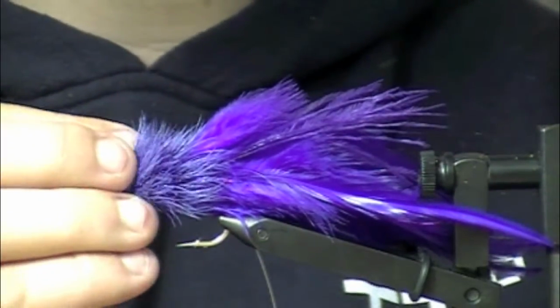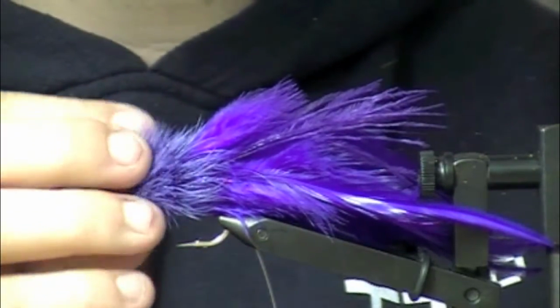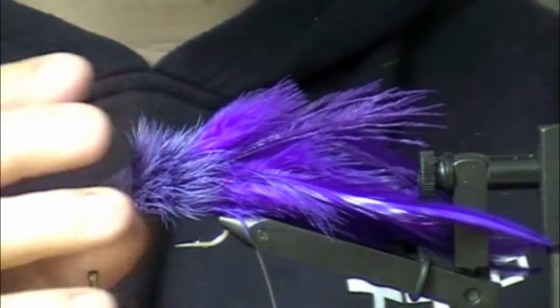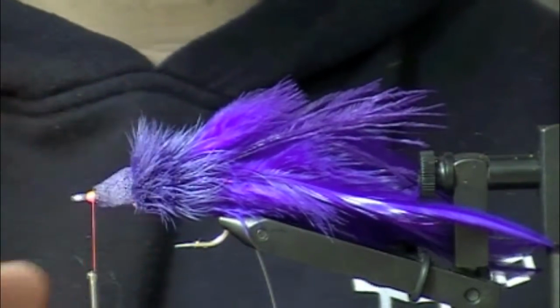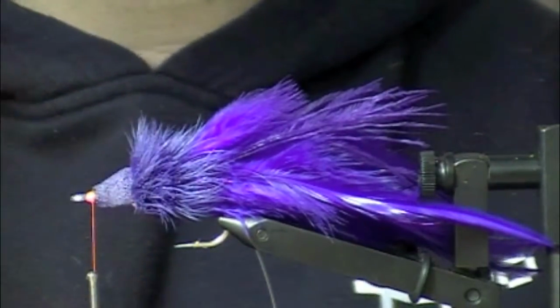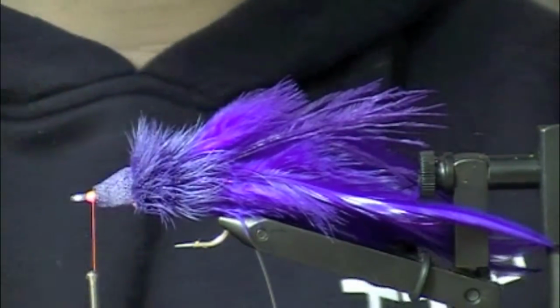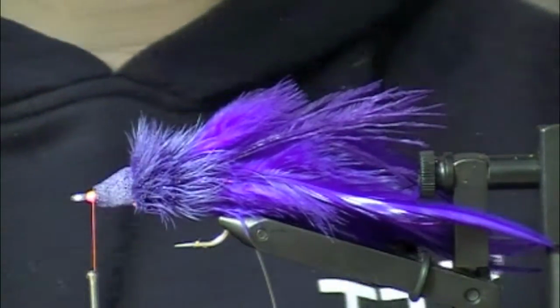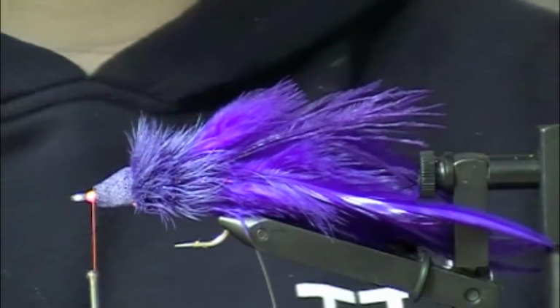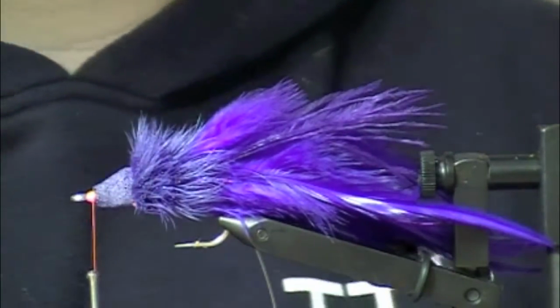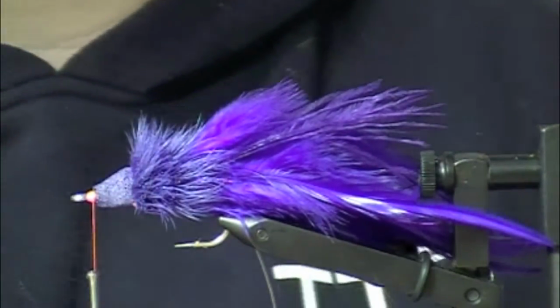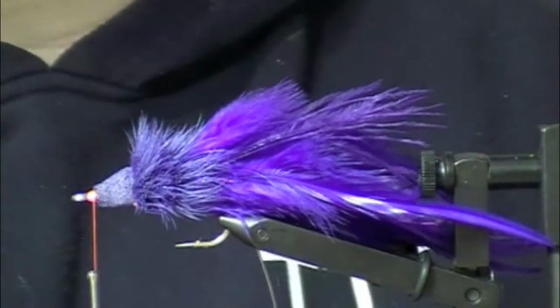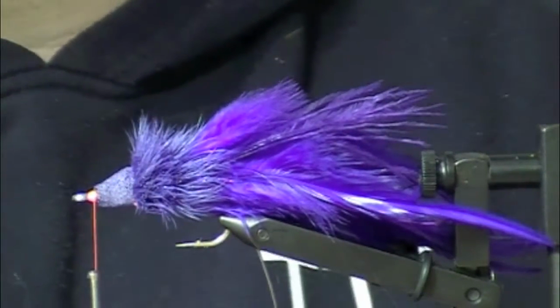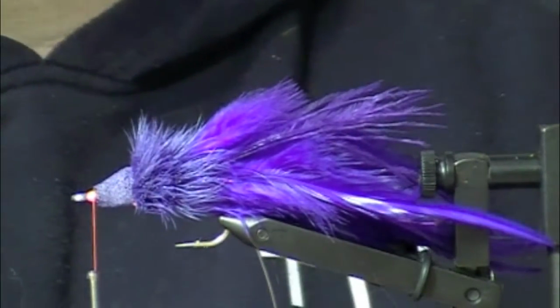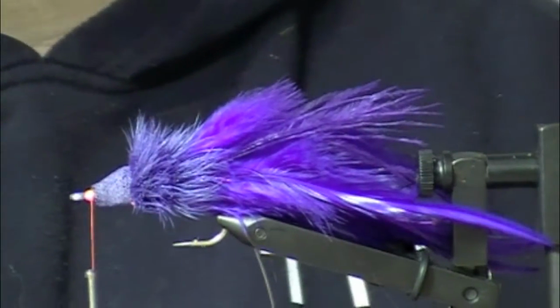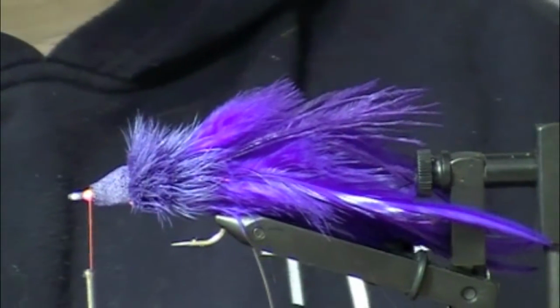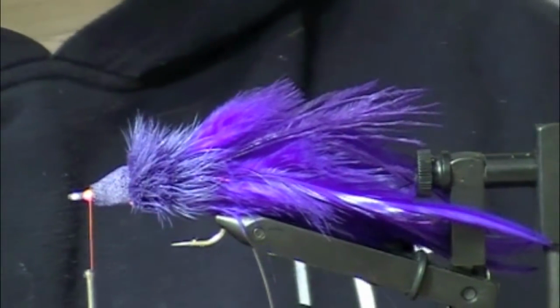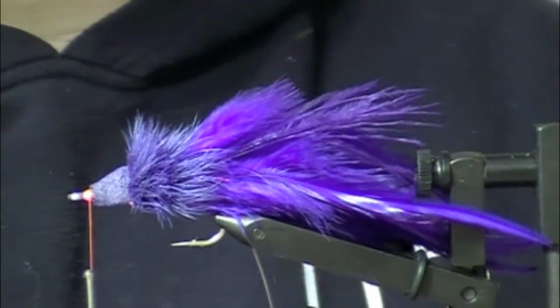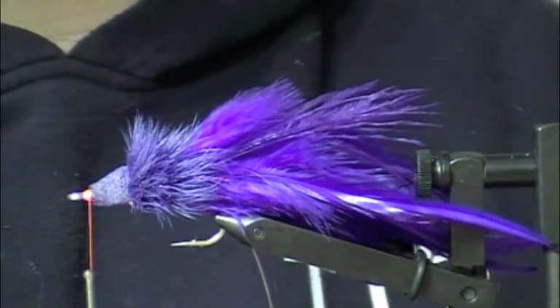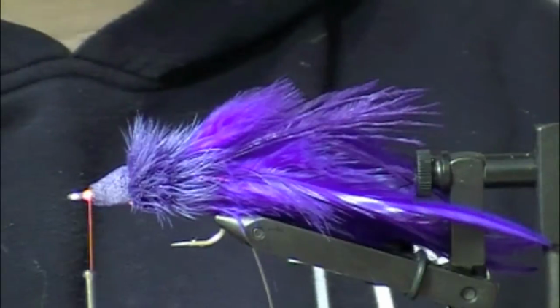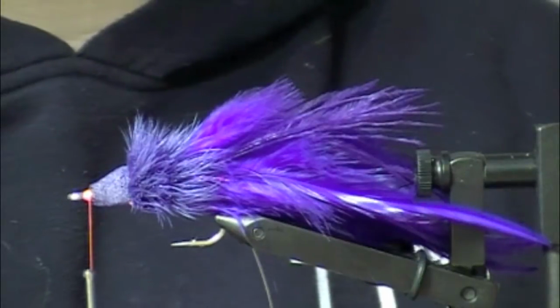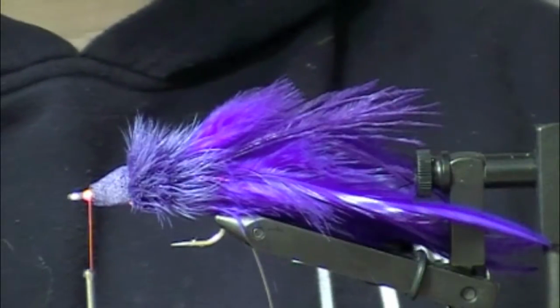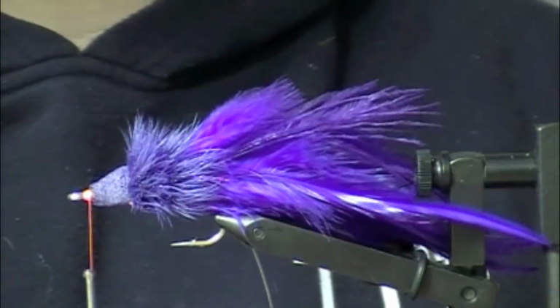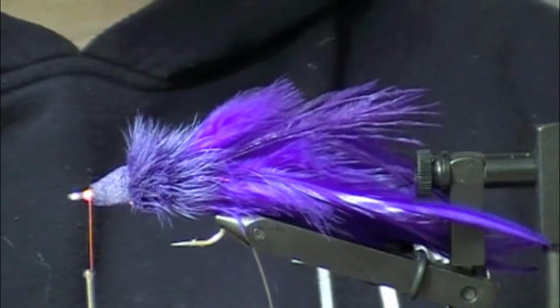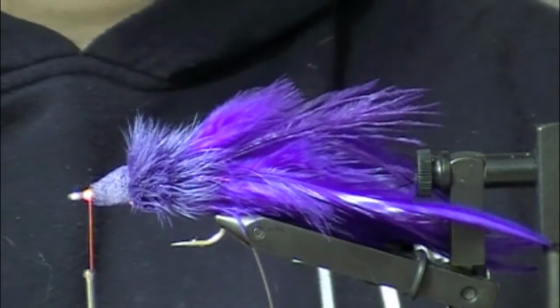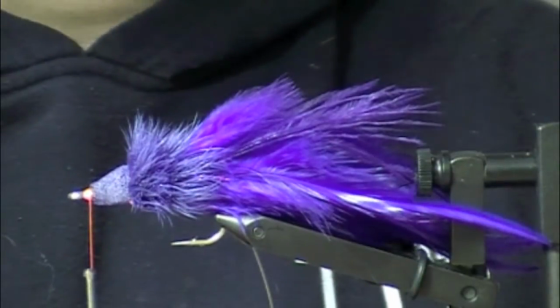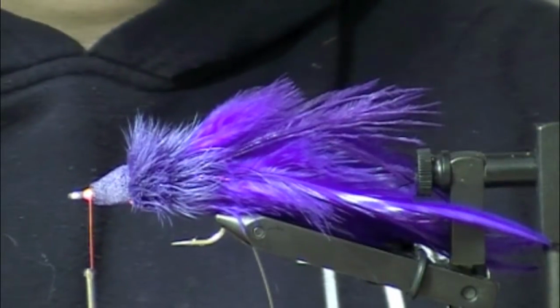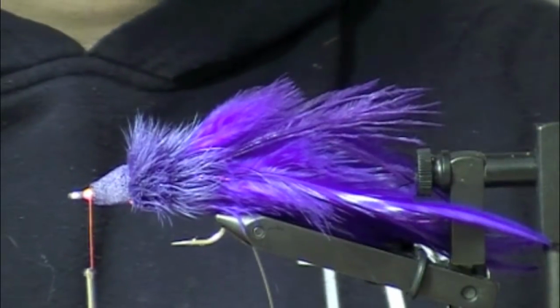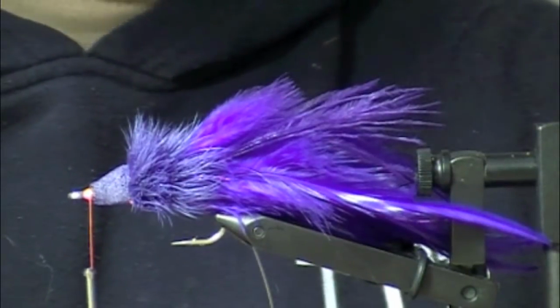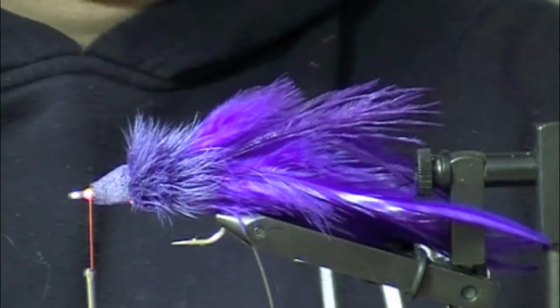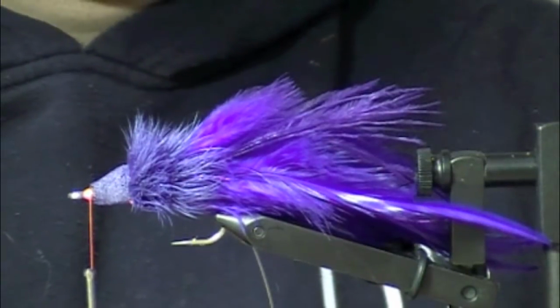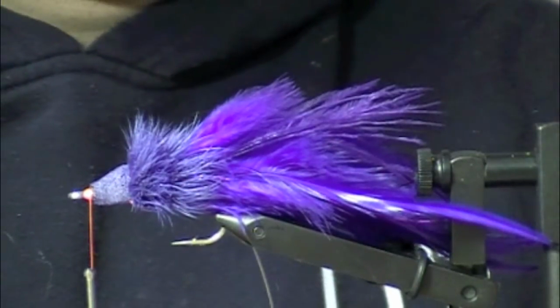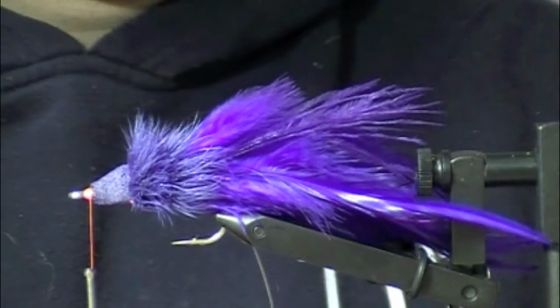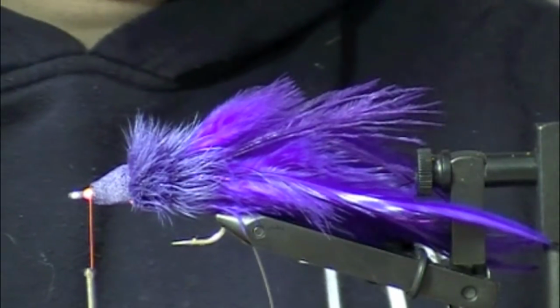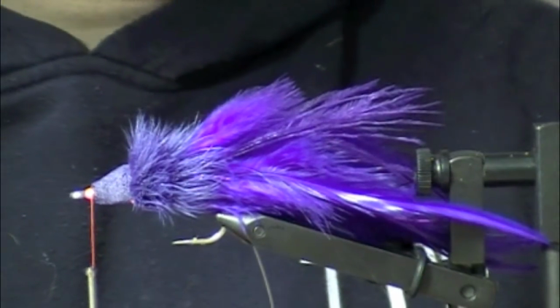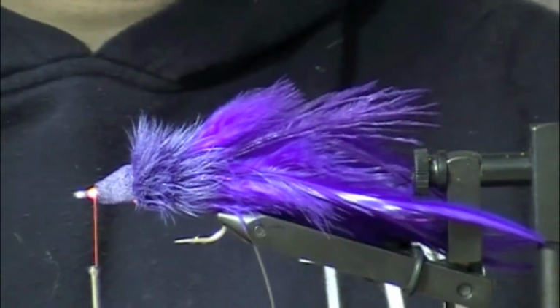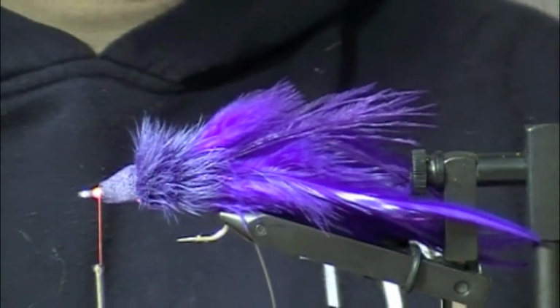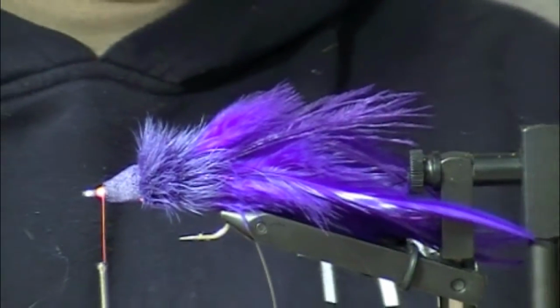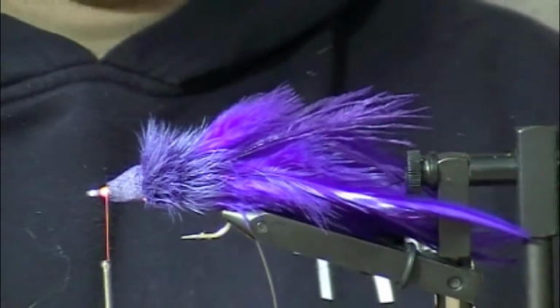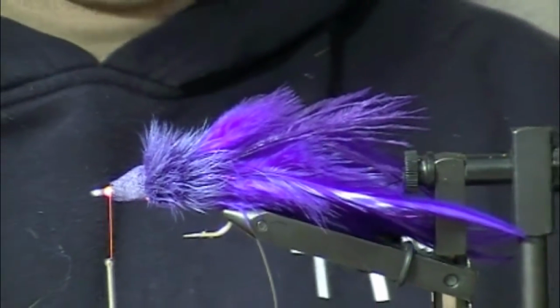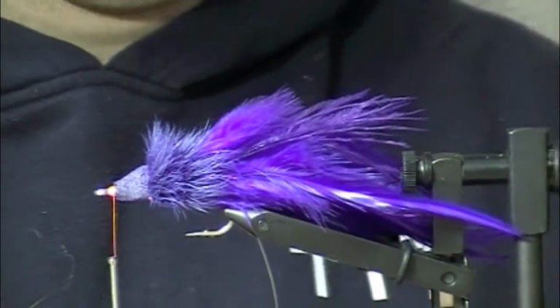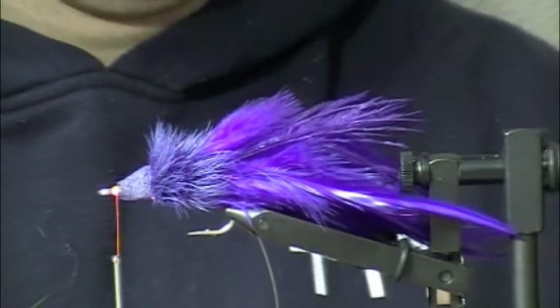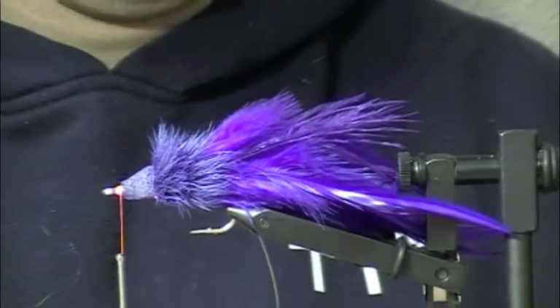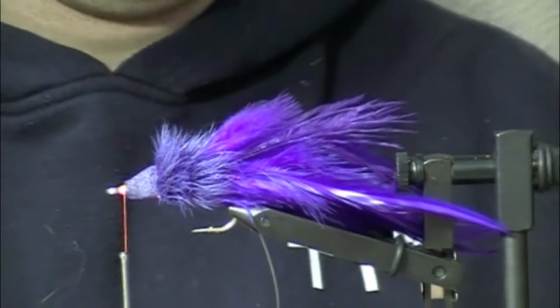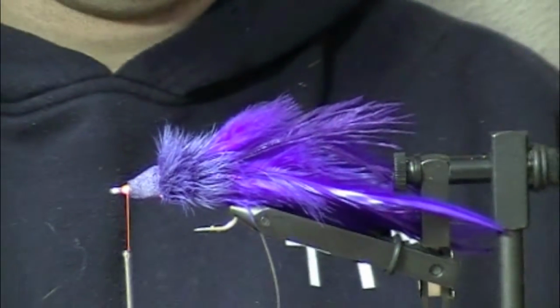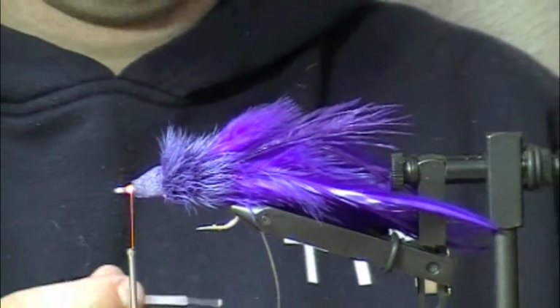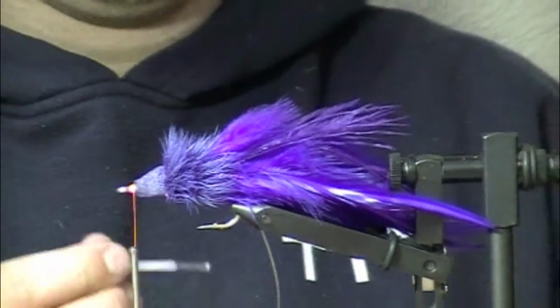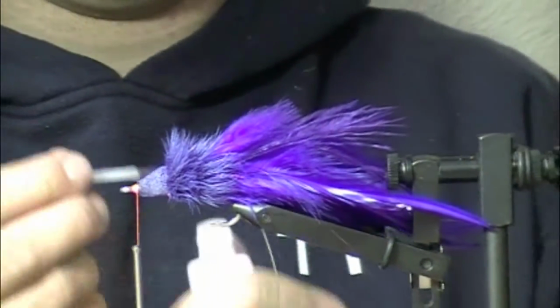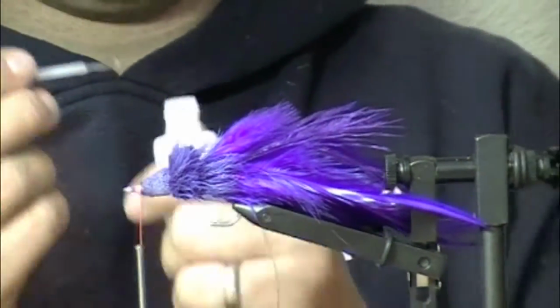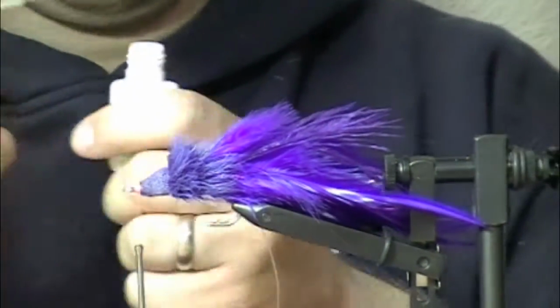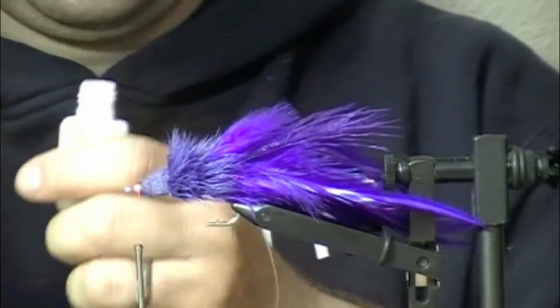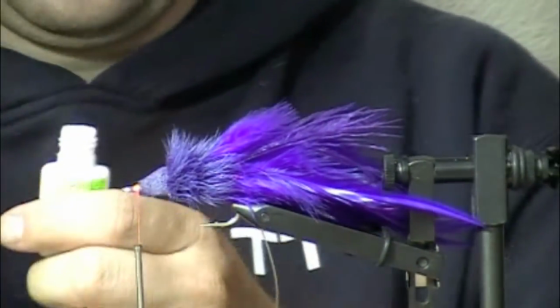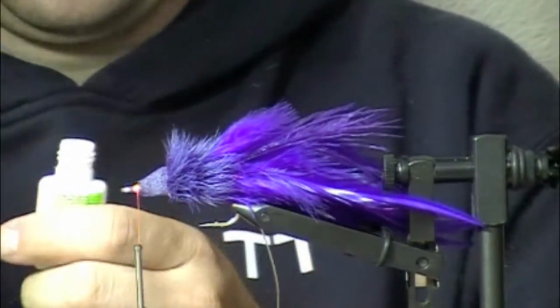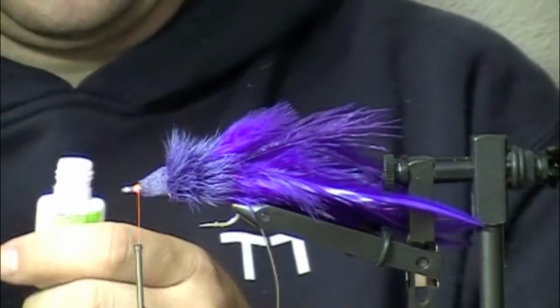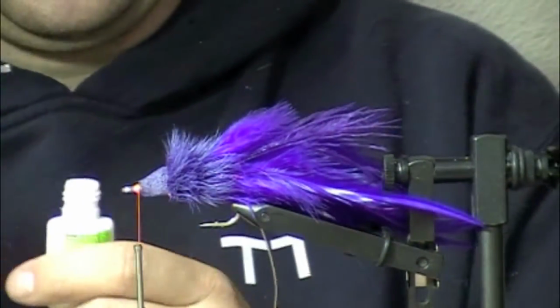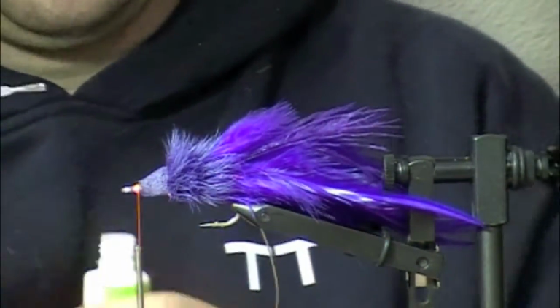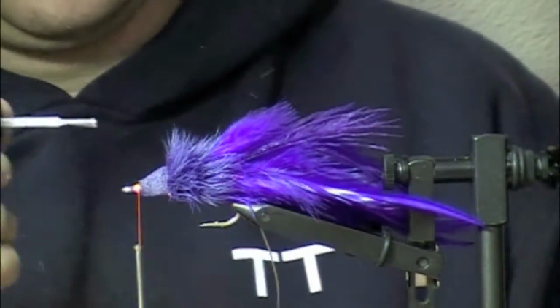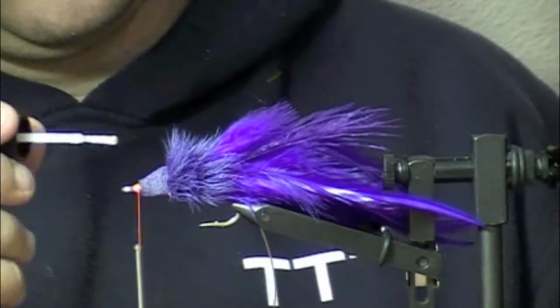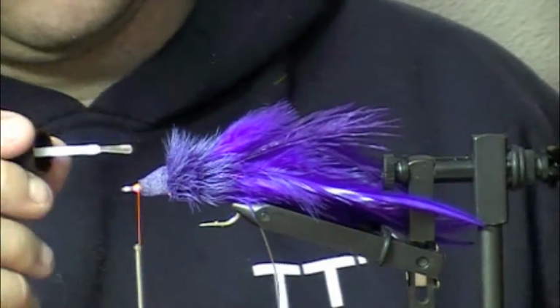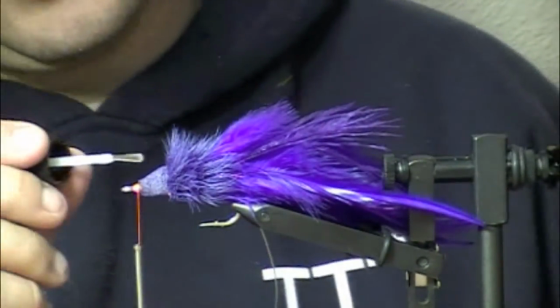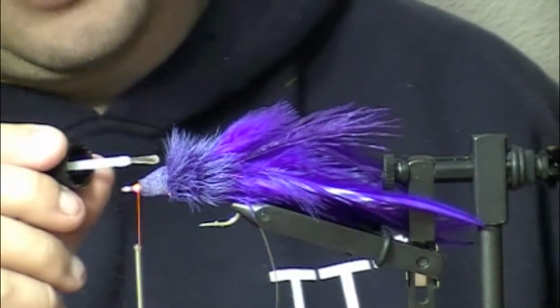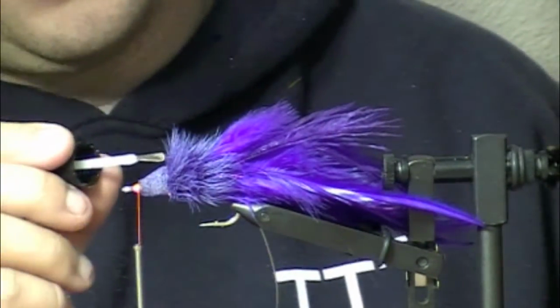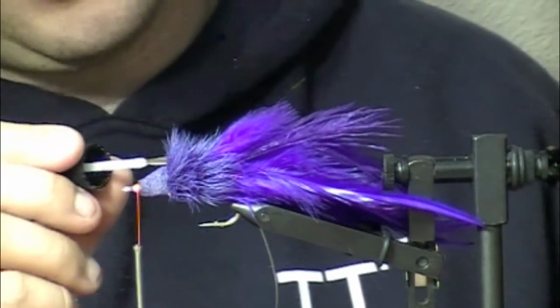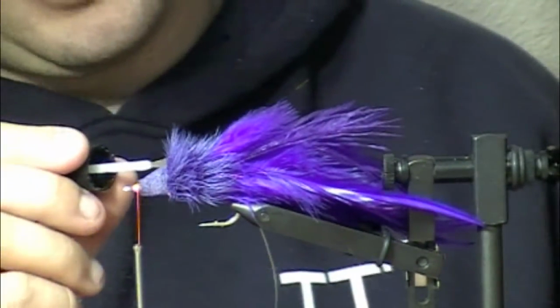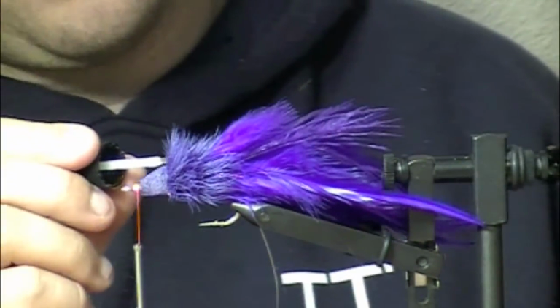Extra collar gives it more flotation — it dives, it makes it stiffer. I like it to be kind of stiff. And to further stiffen it, I'm going to hit it with a little zap-a-gap.